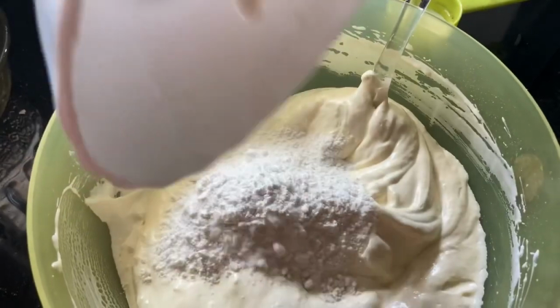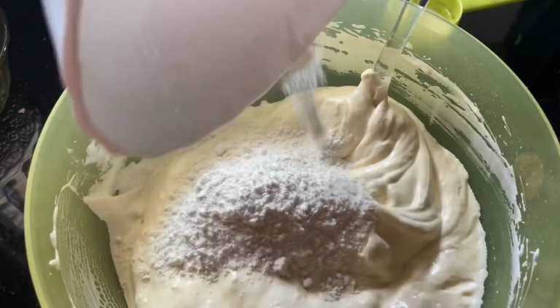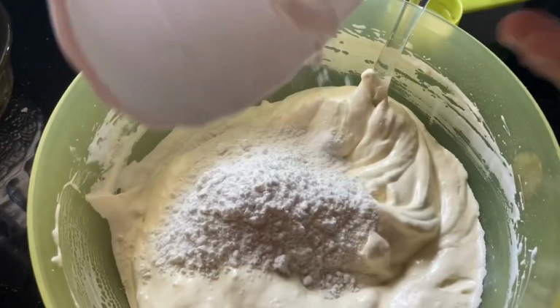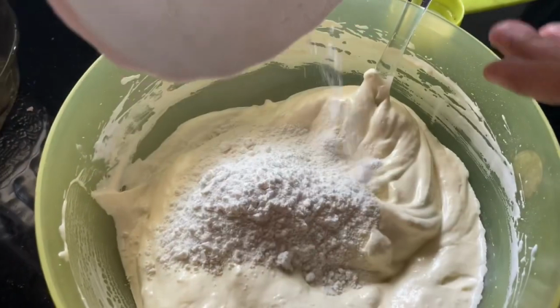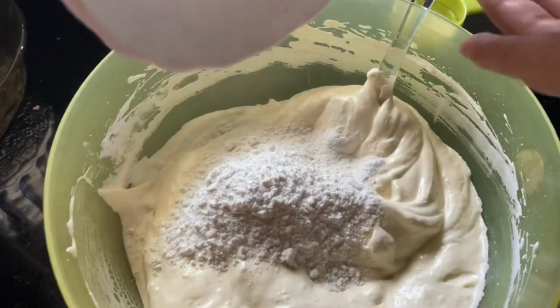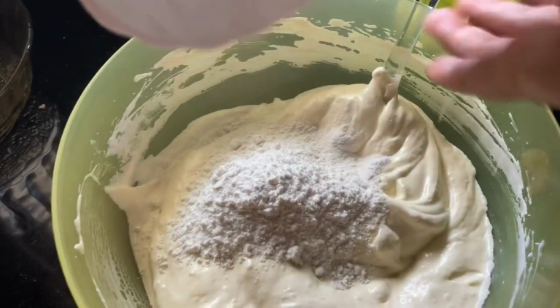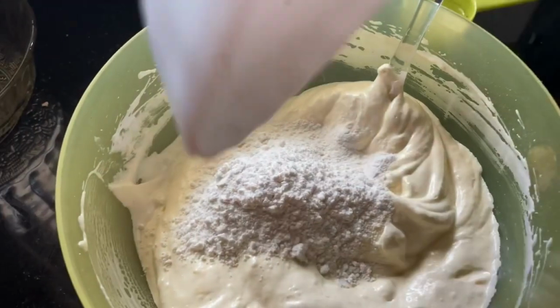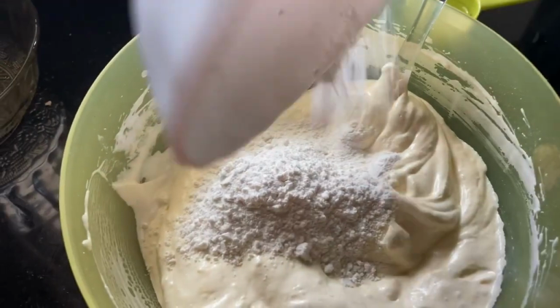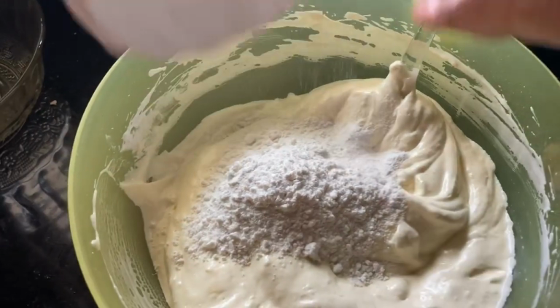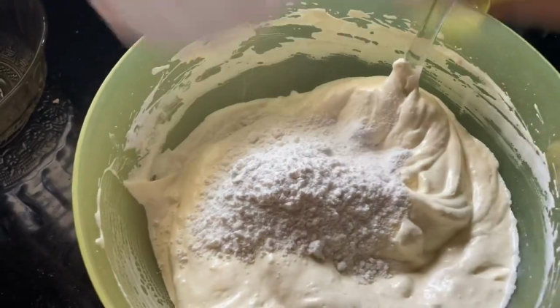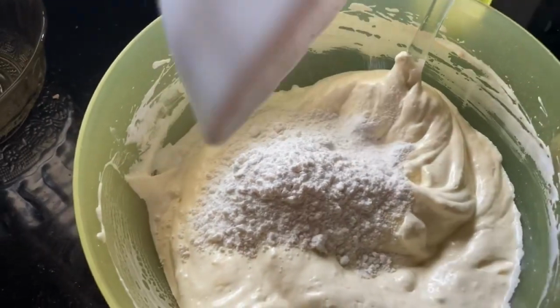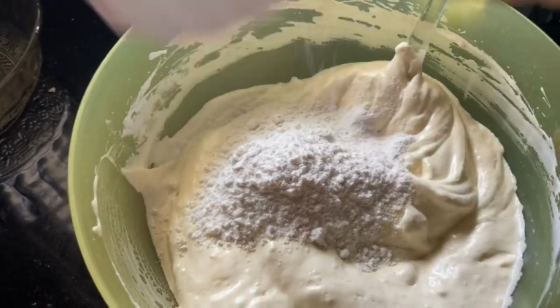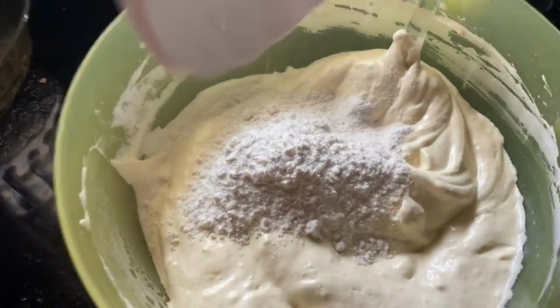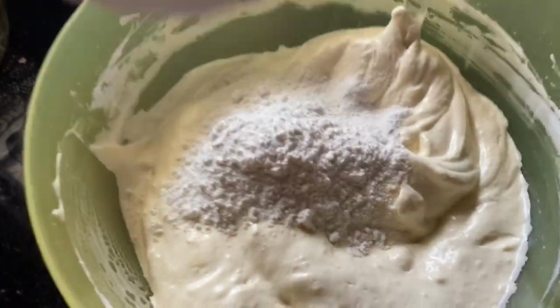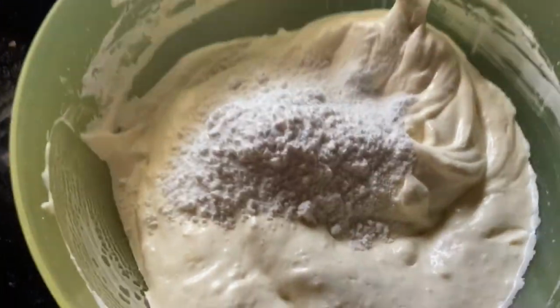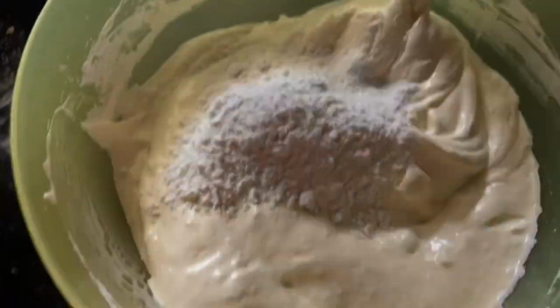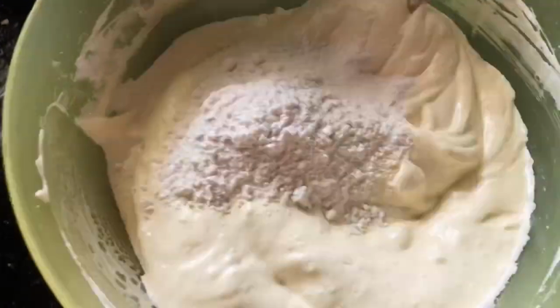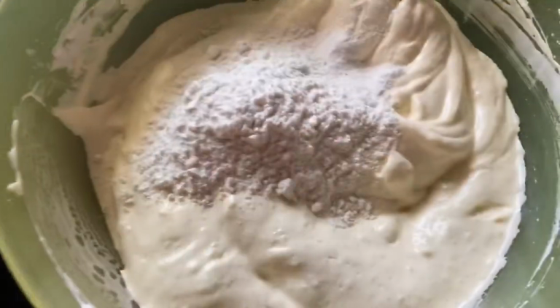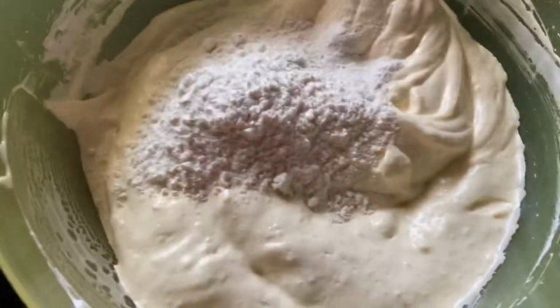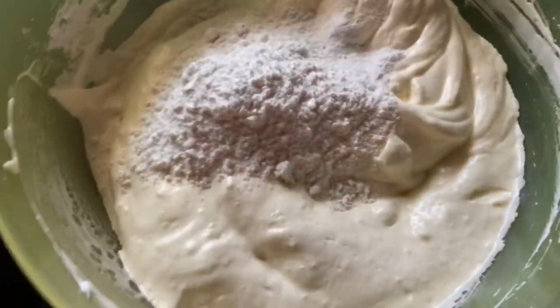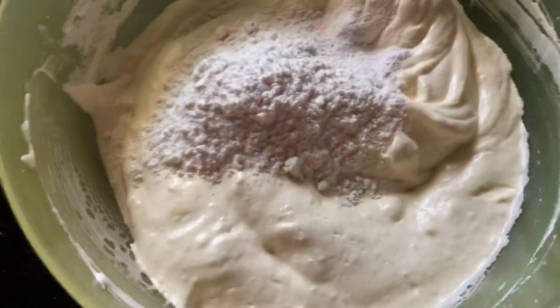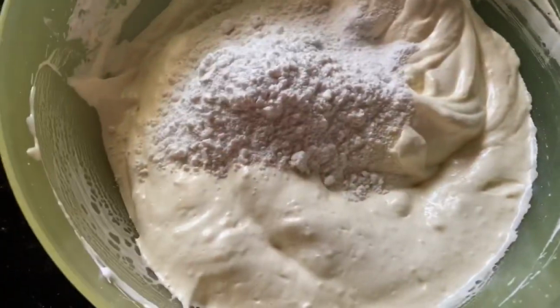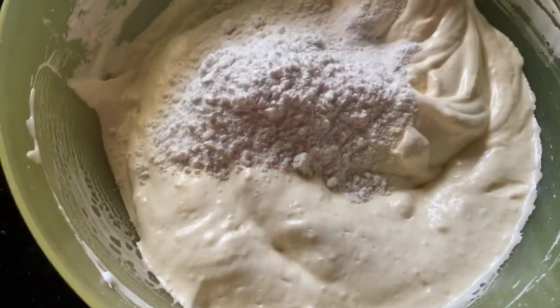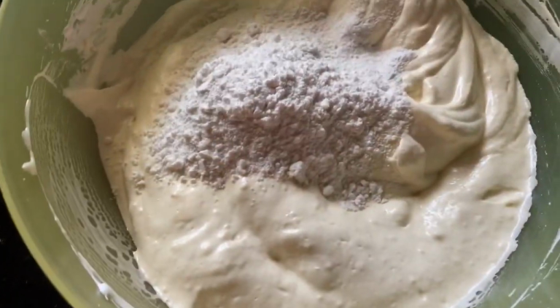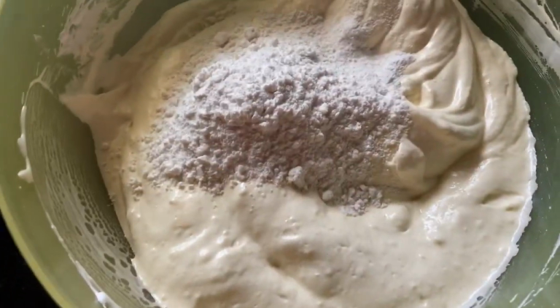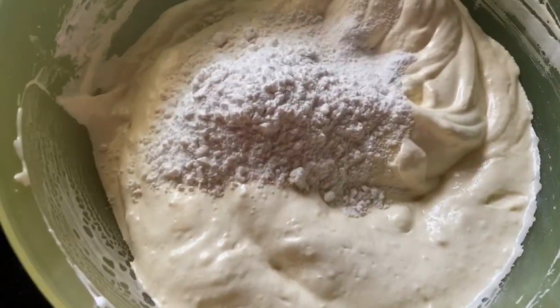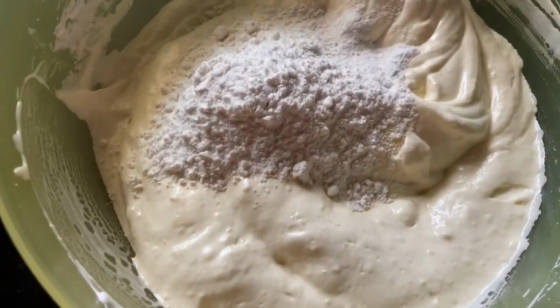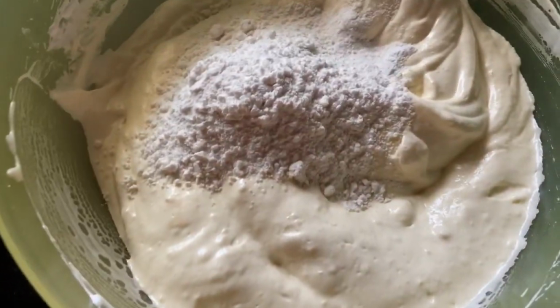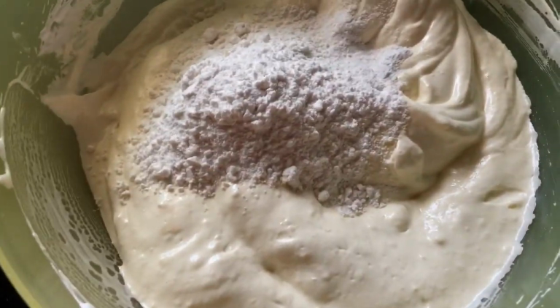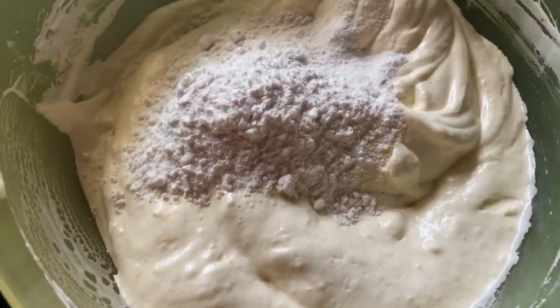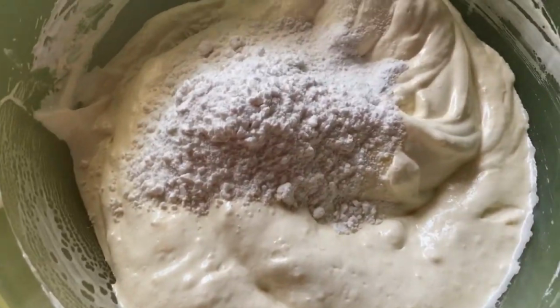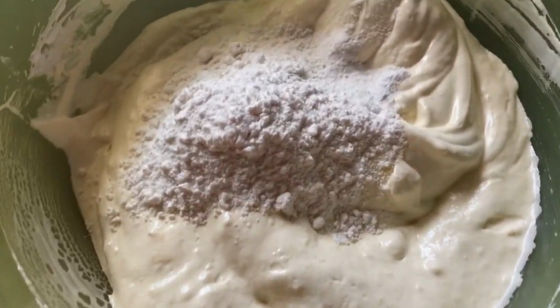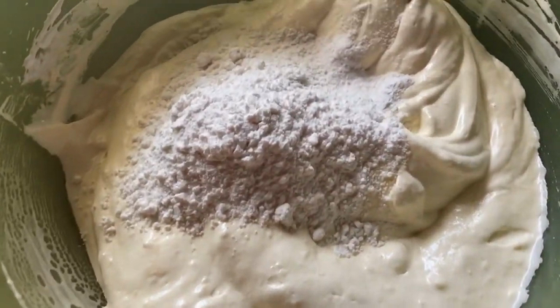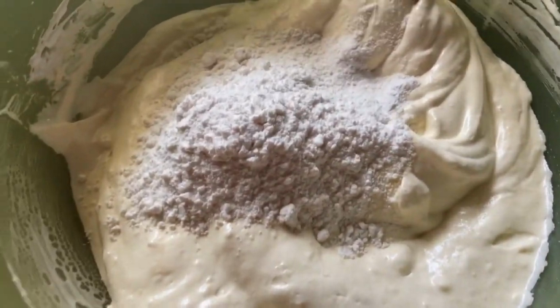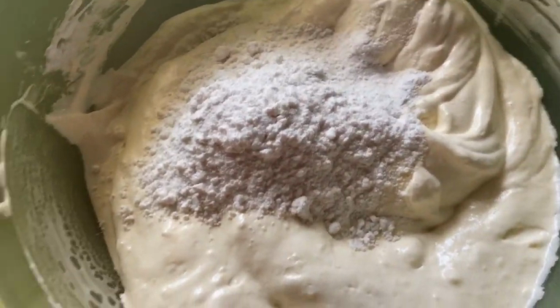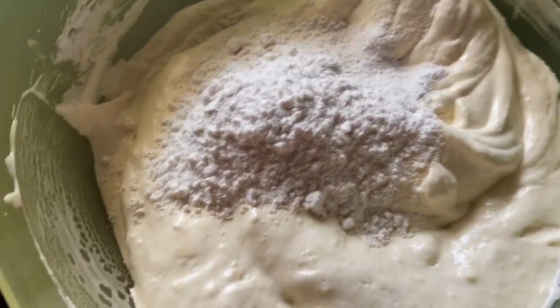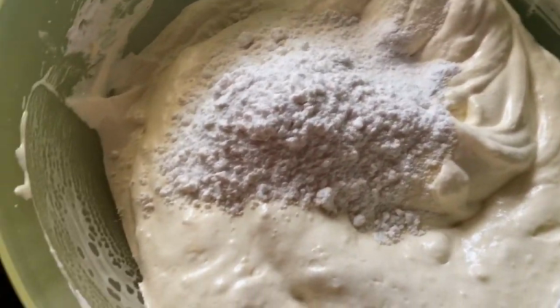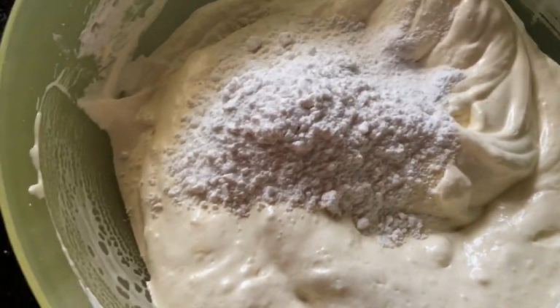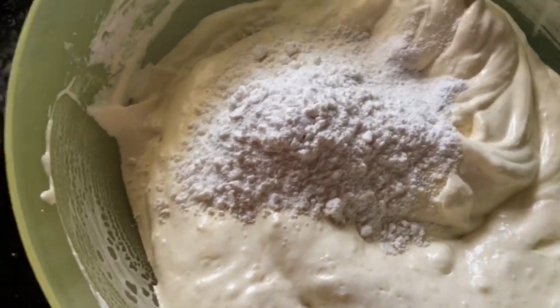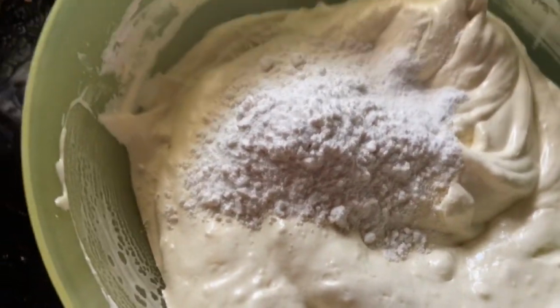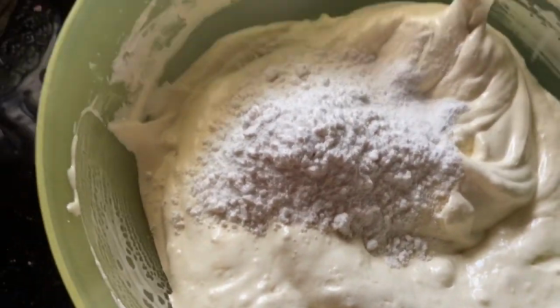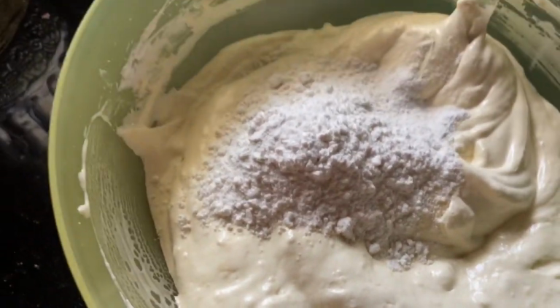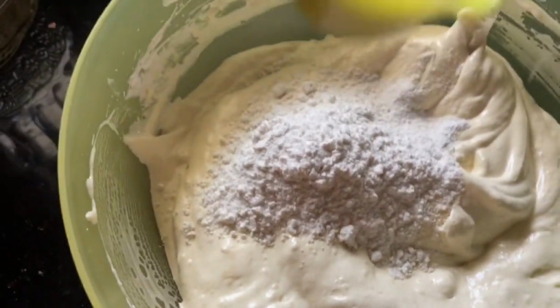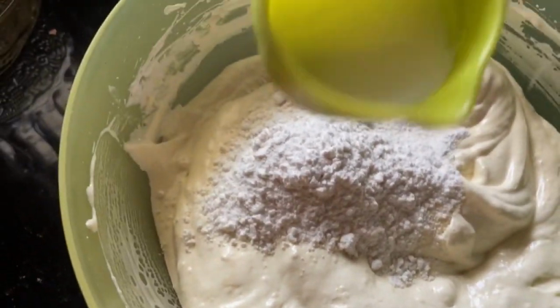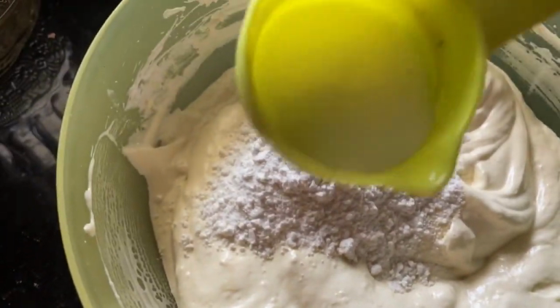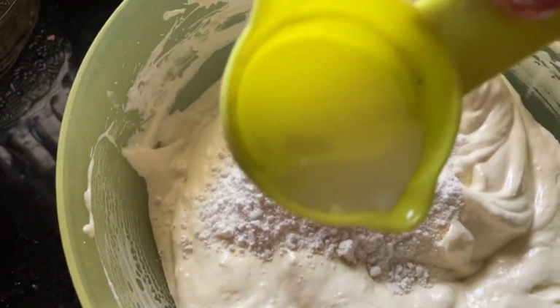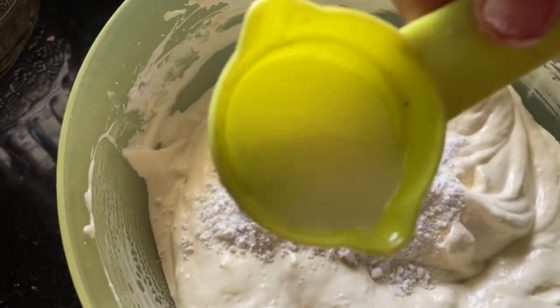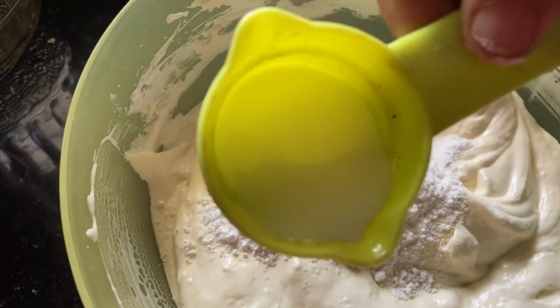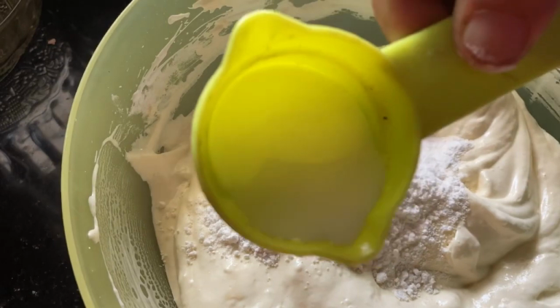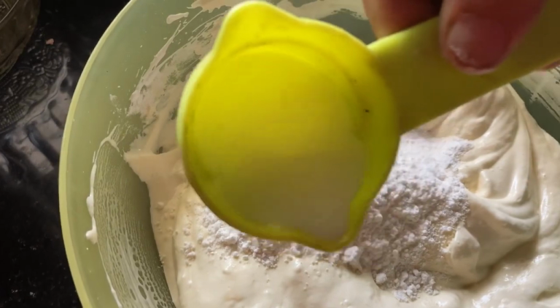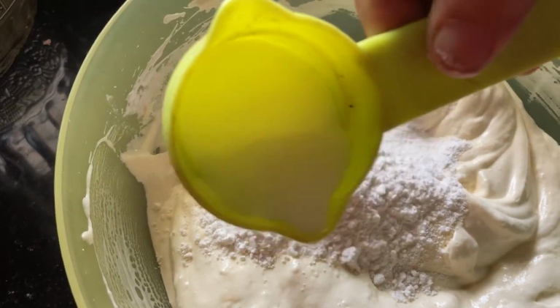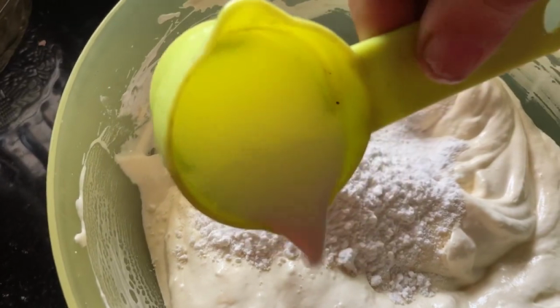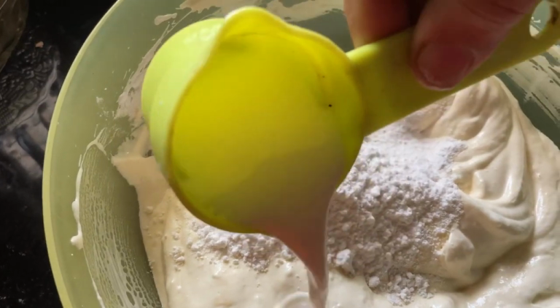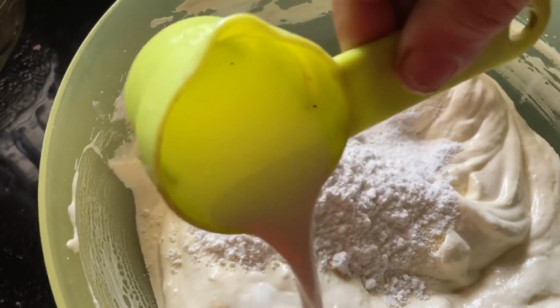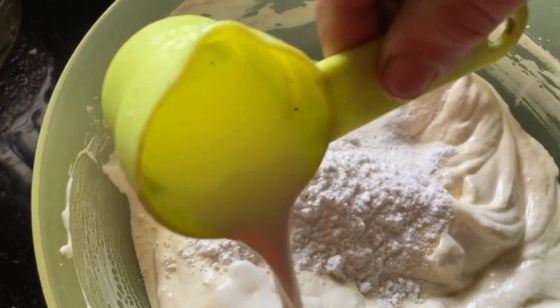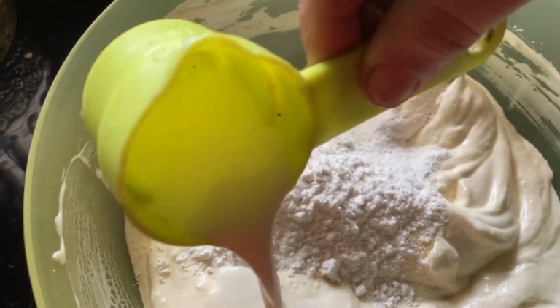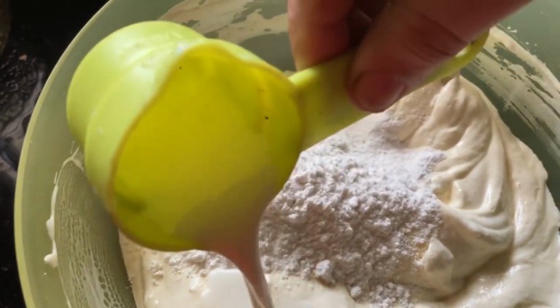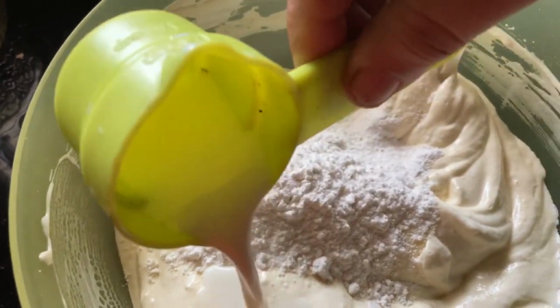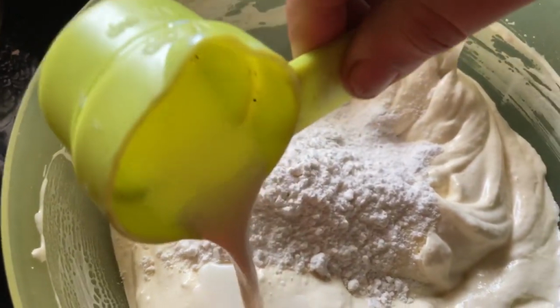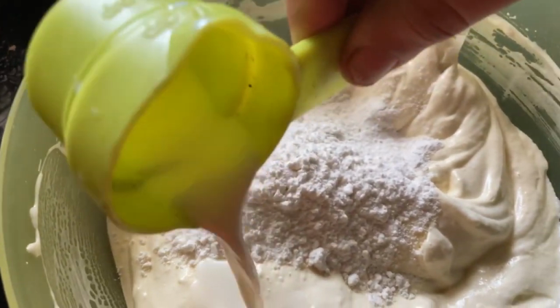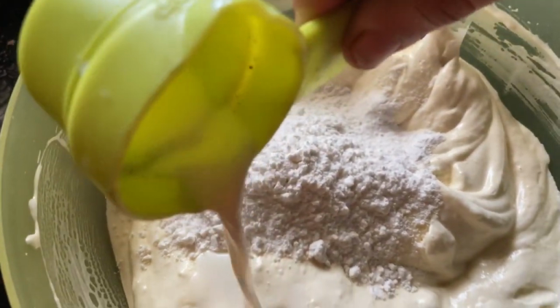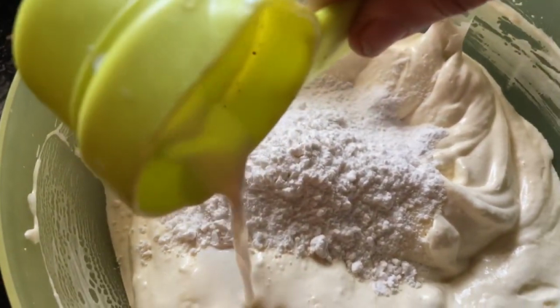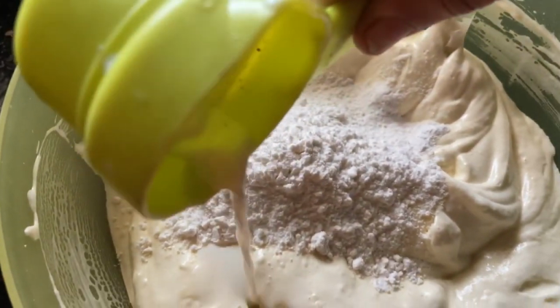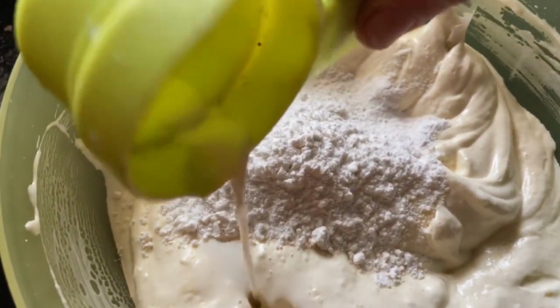The dry ingredients are mixed with the batter in portions. We will fold it in 2 to 3 portions and mix gently.